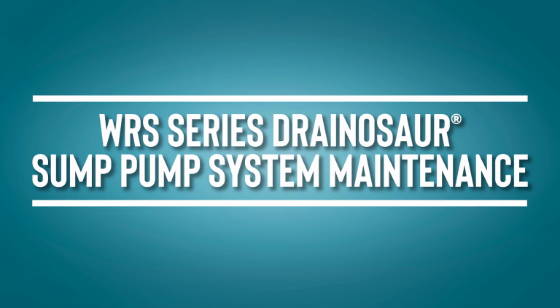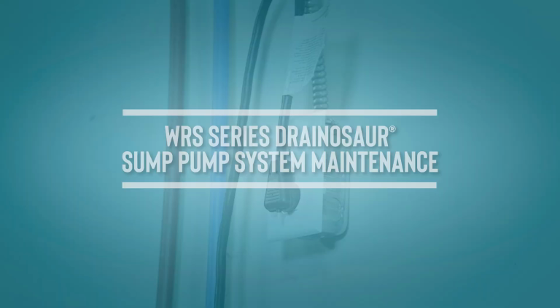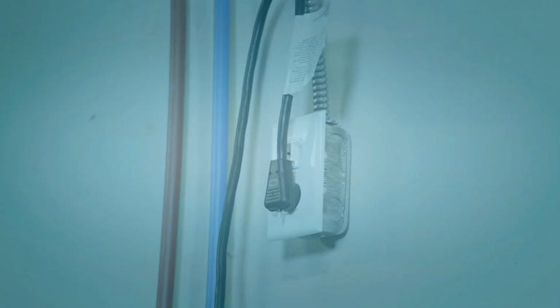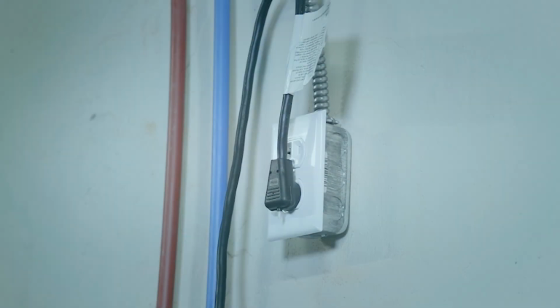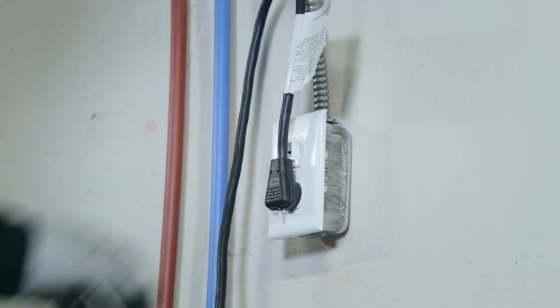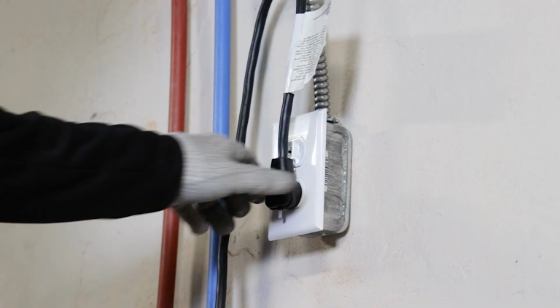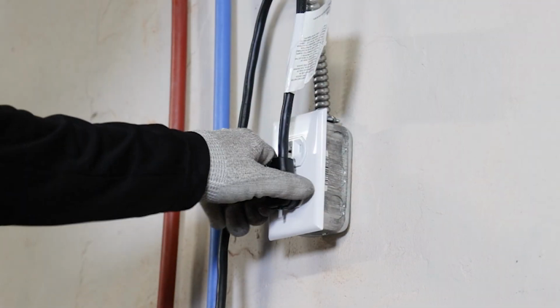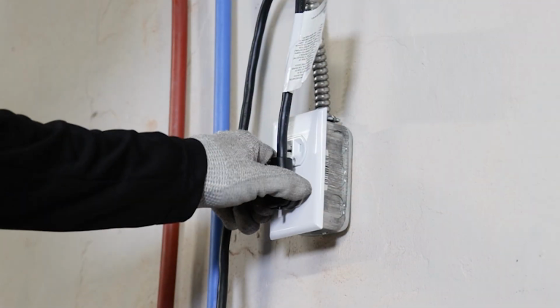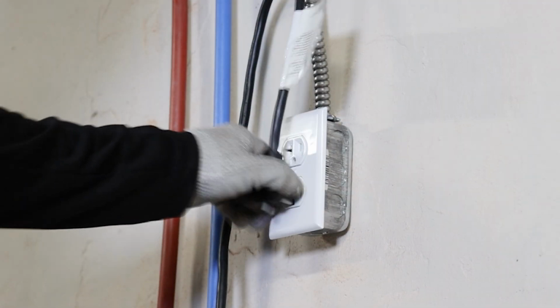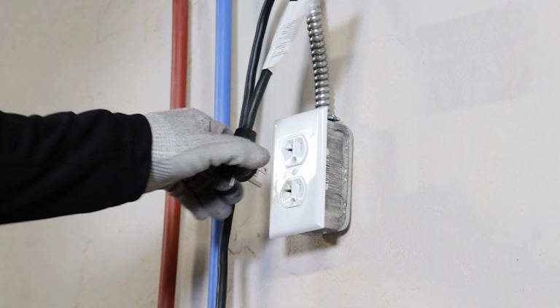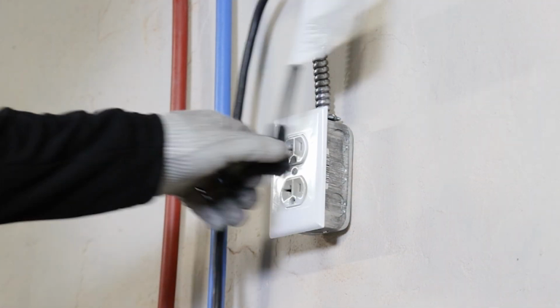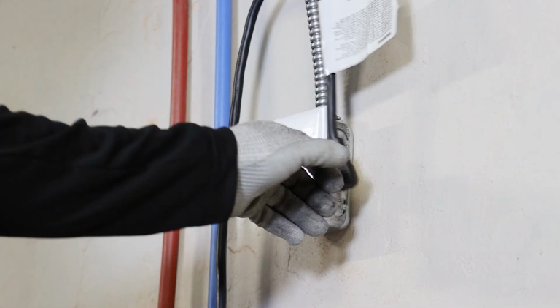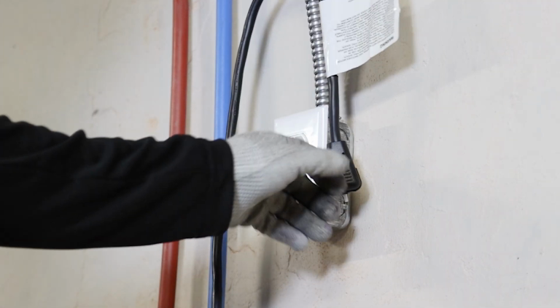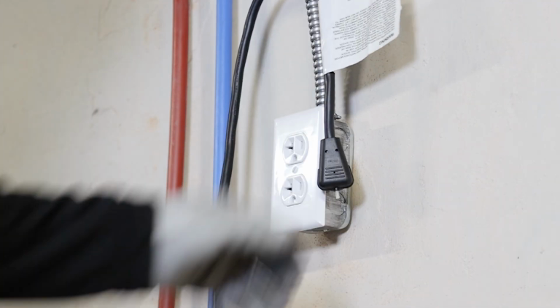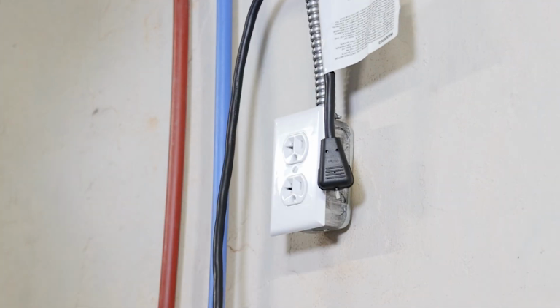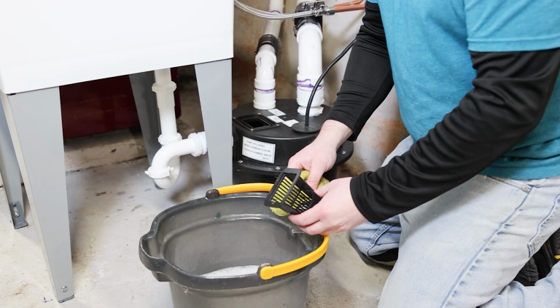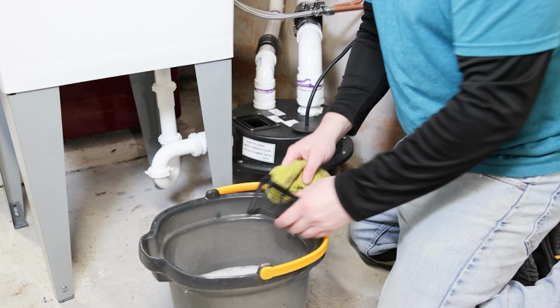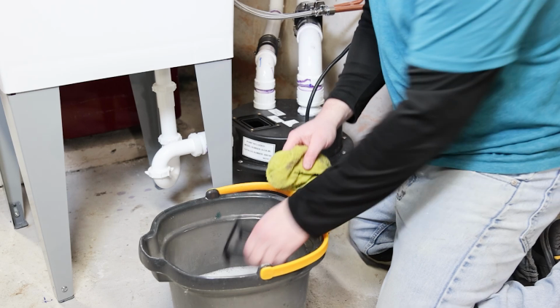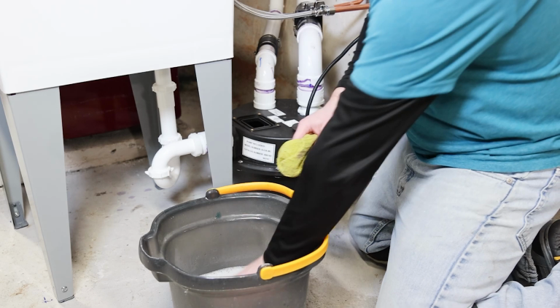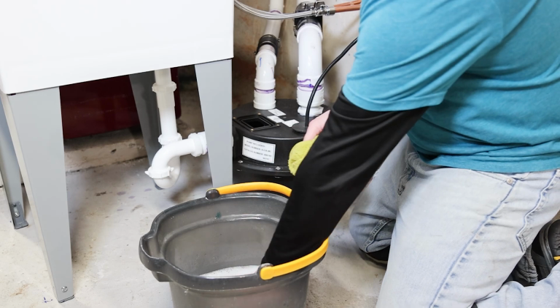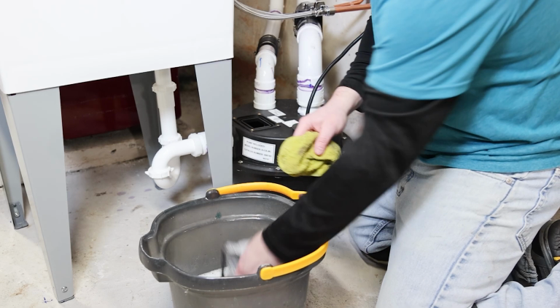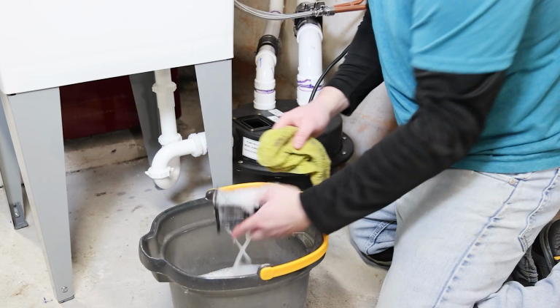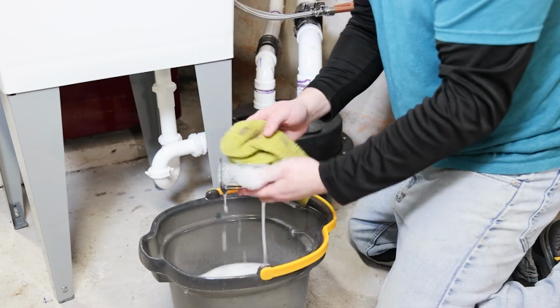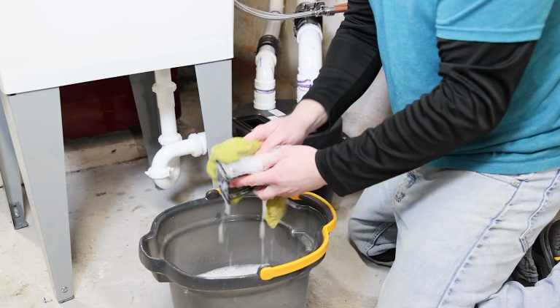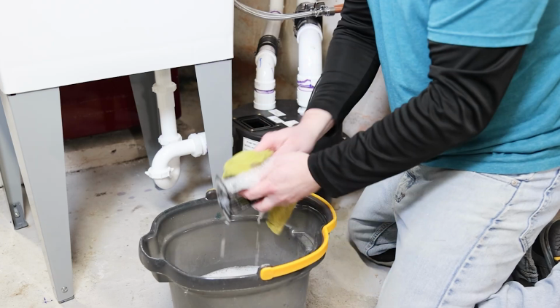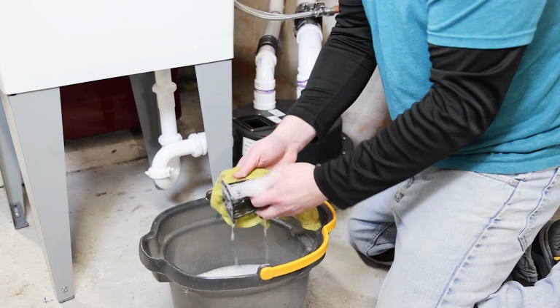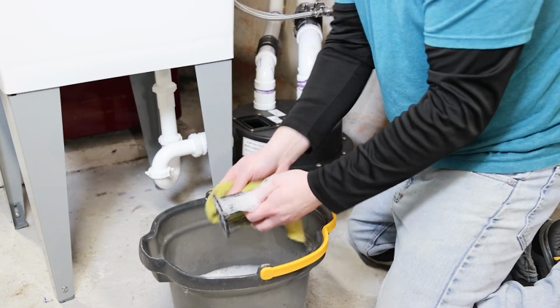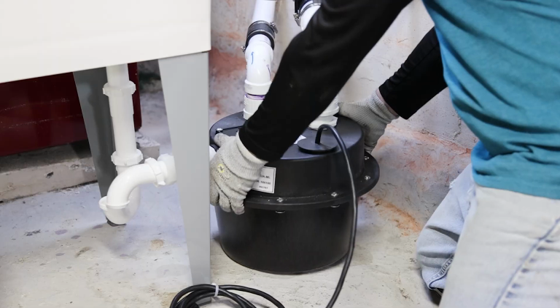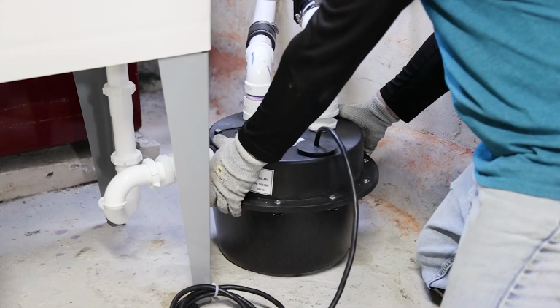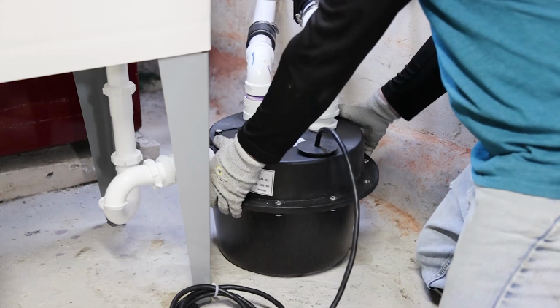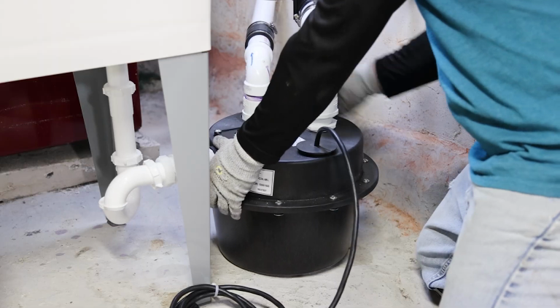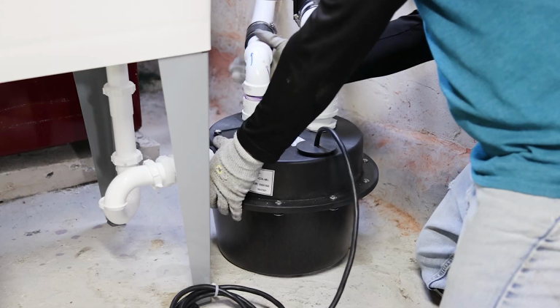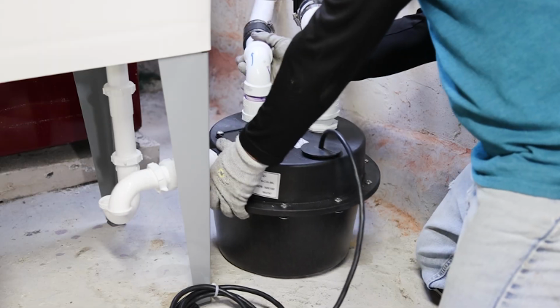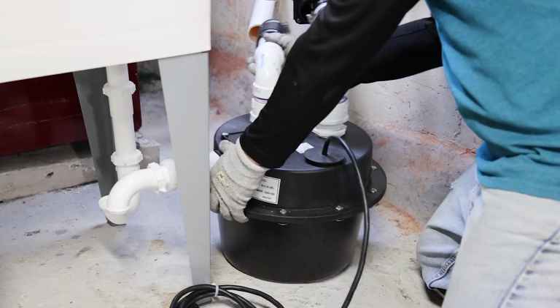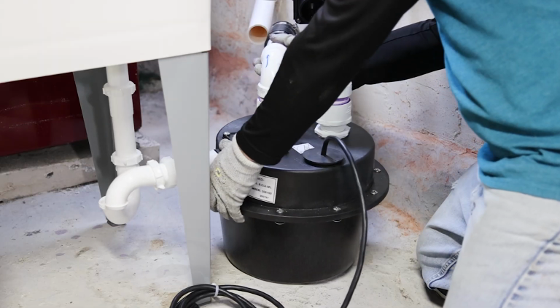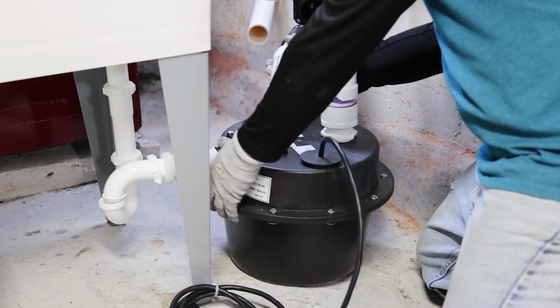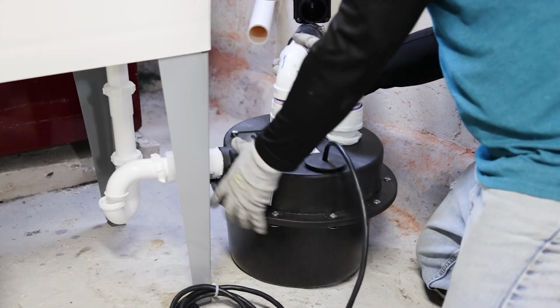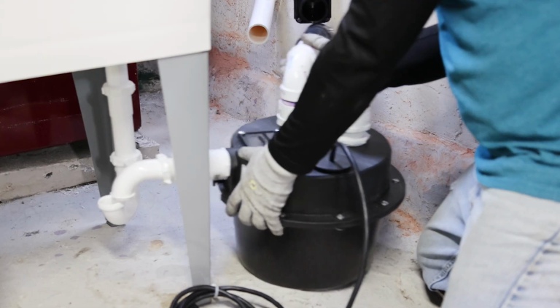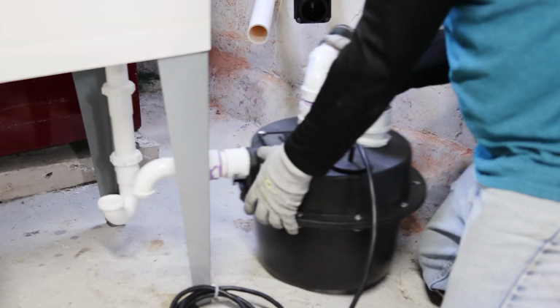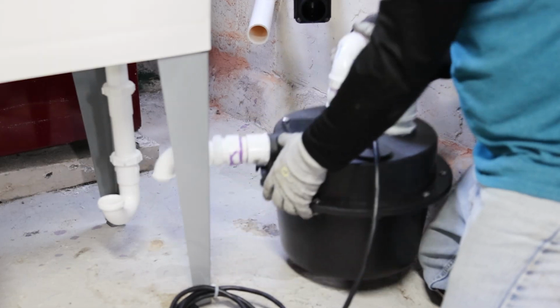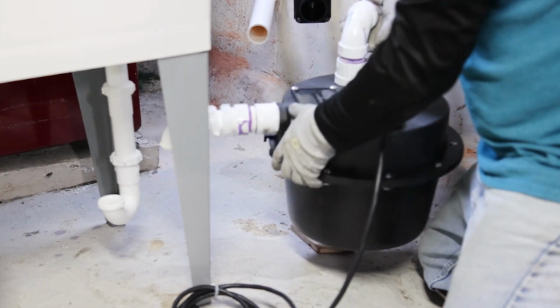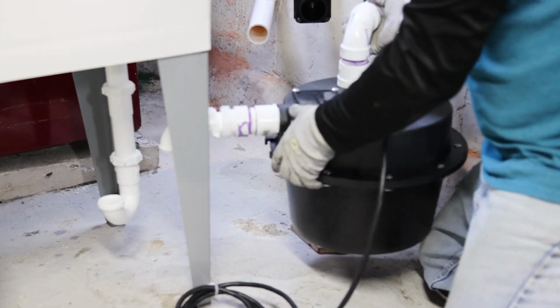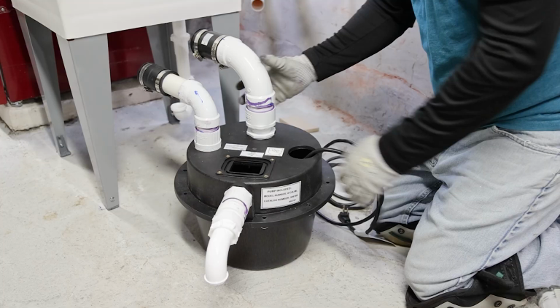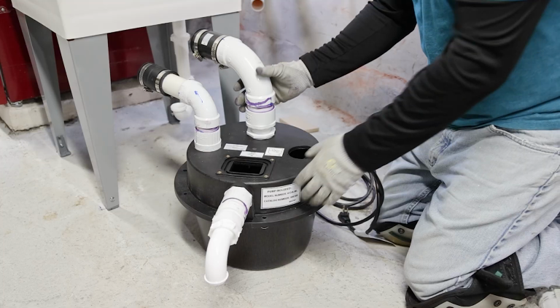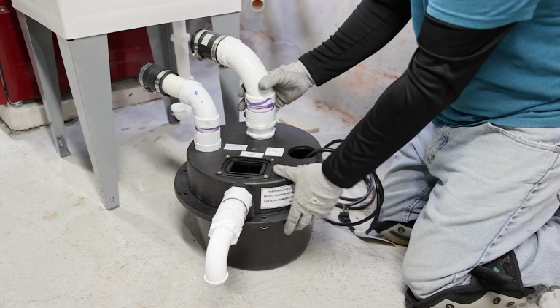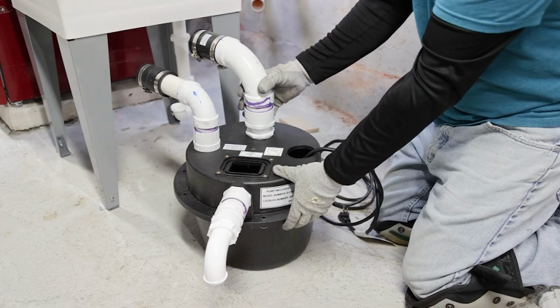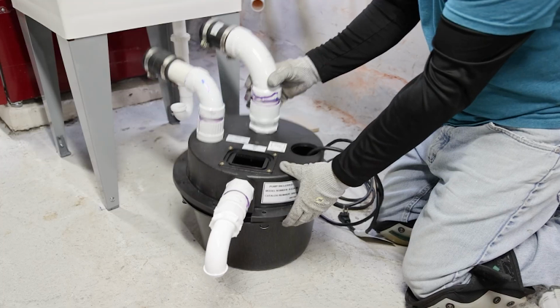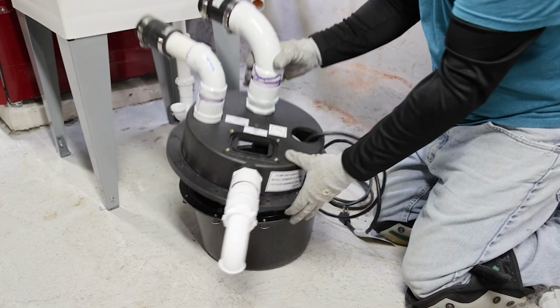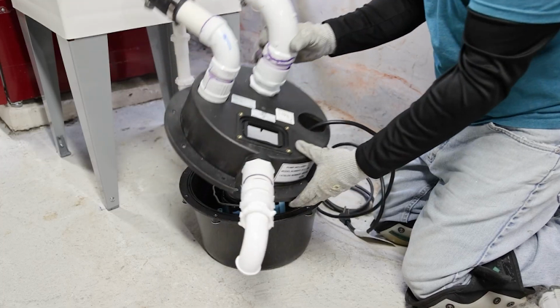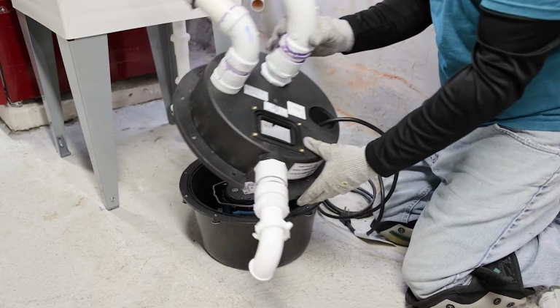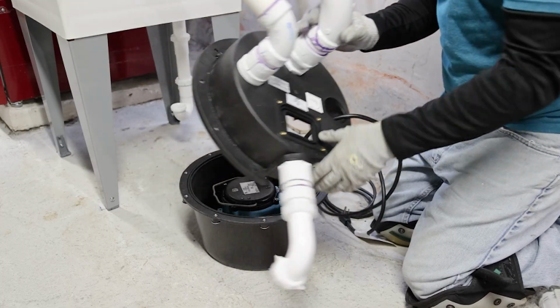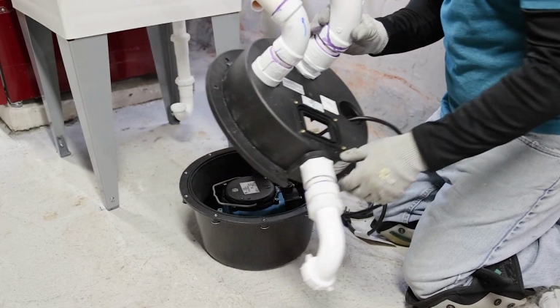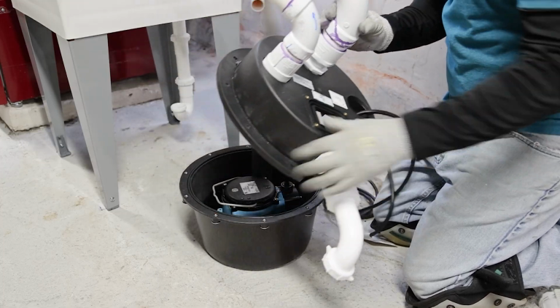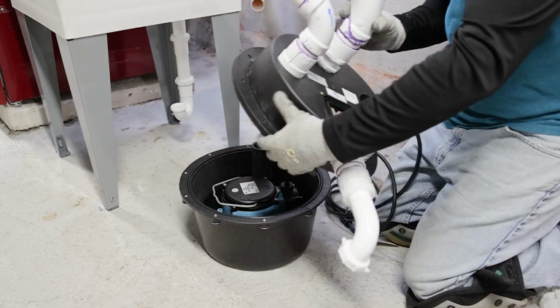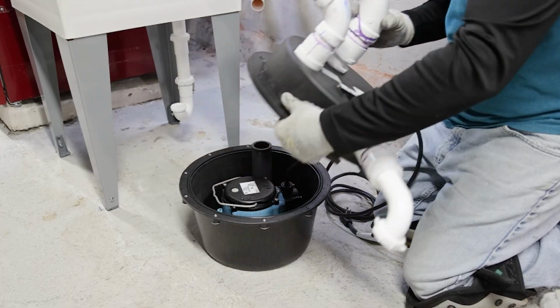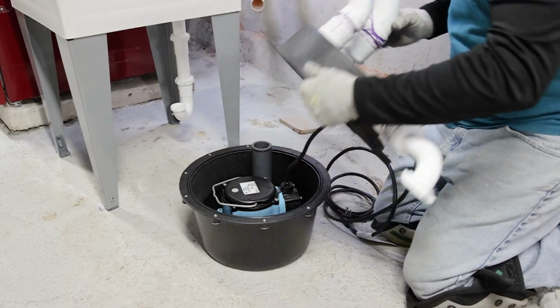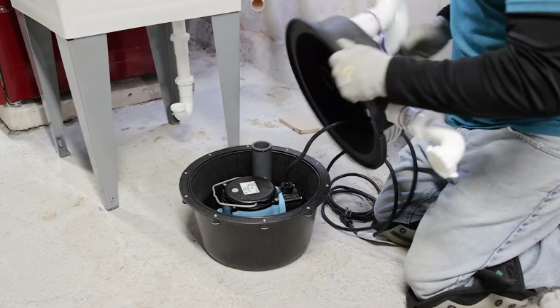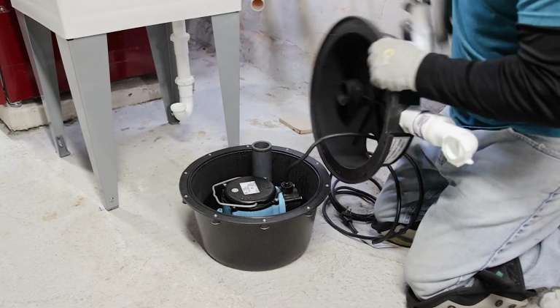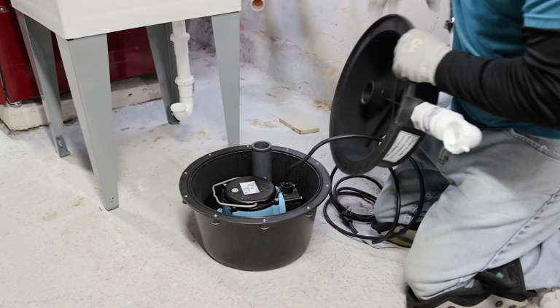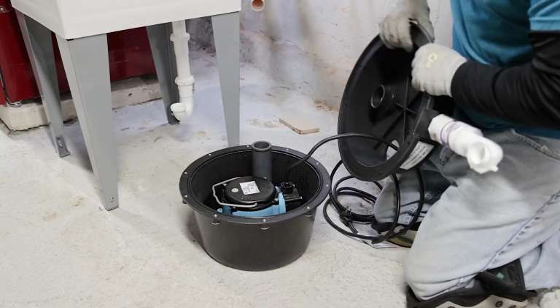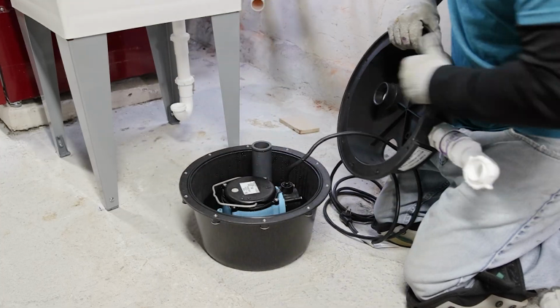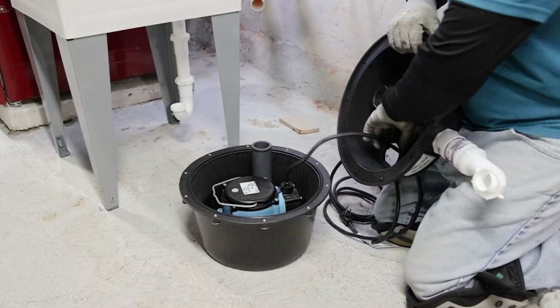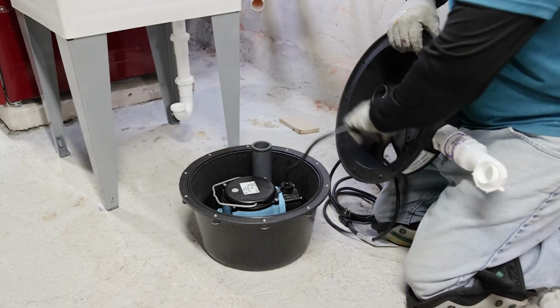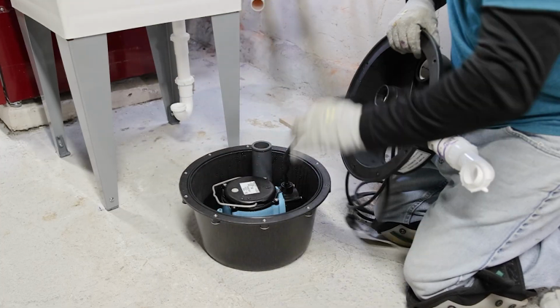Here's how to perform routine maintenance on your Little Giant WRS Series Drainasaur sump pump system. Let's begin.